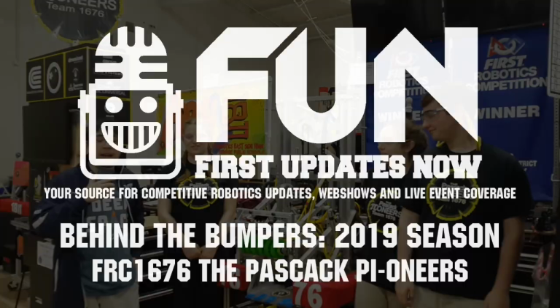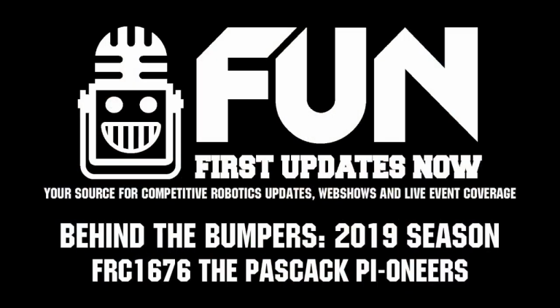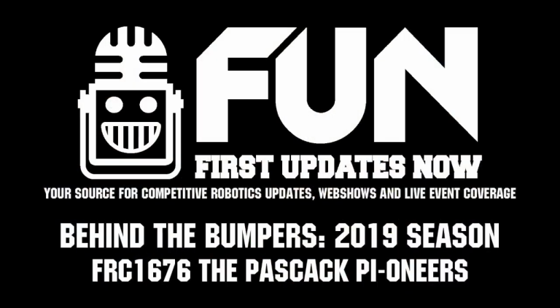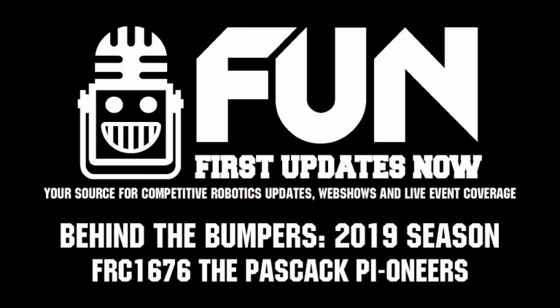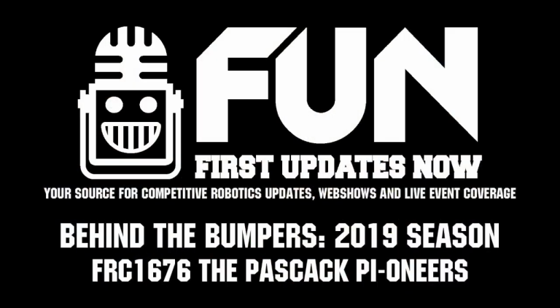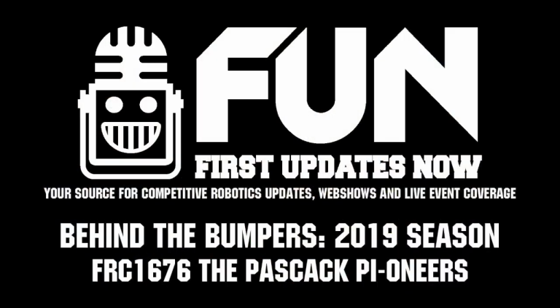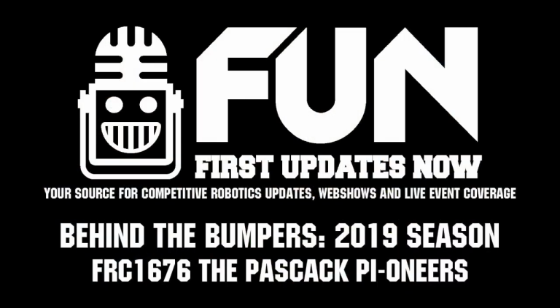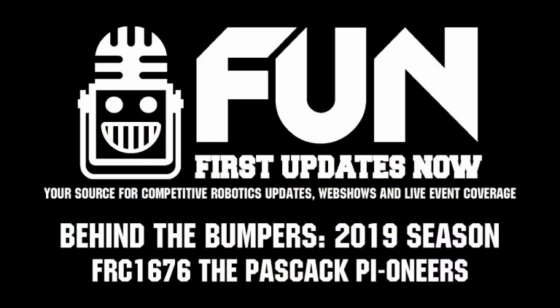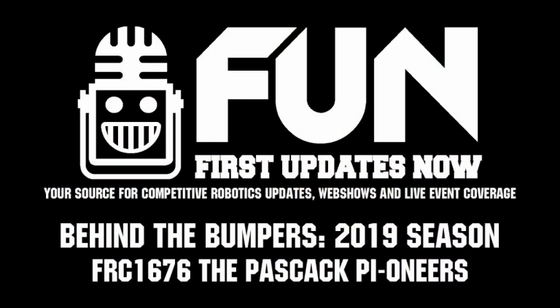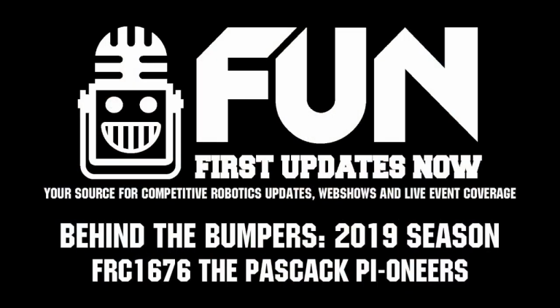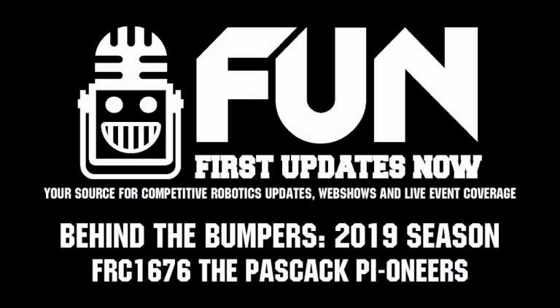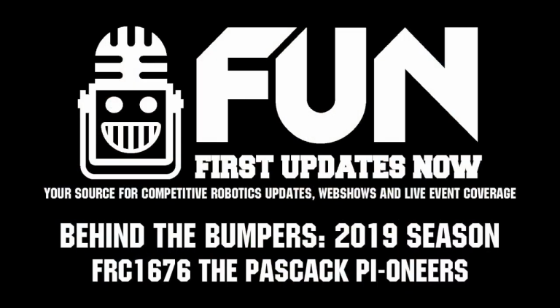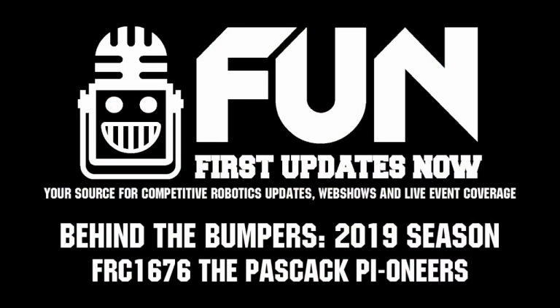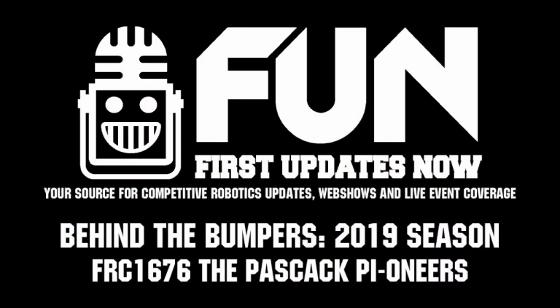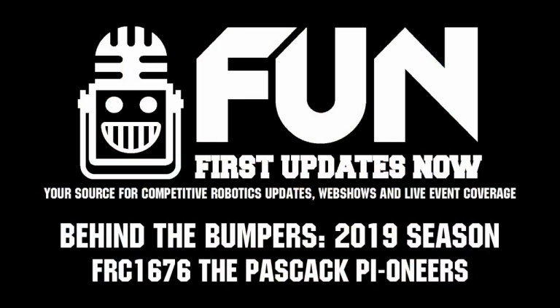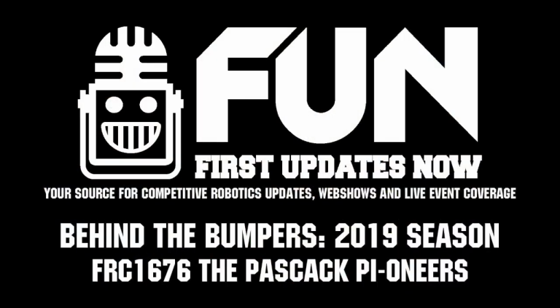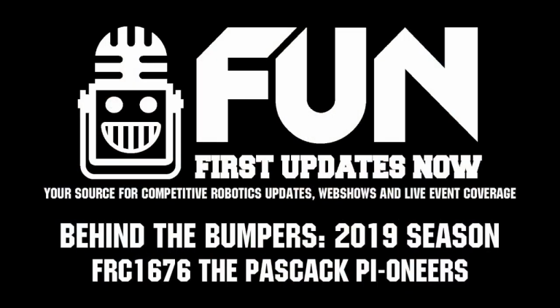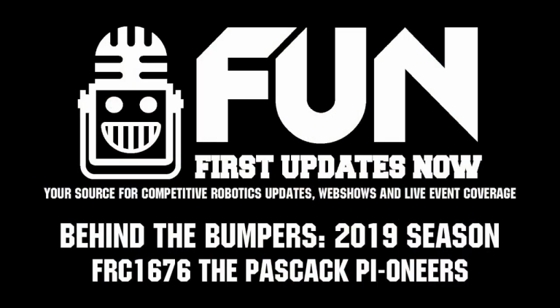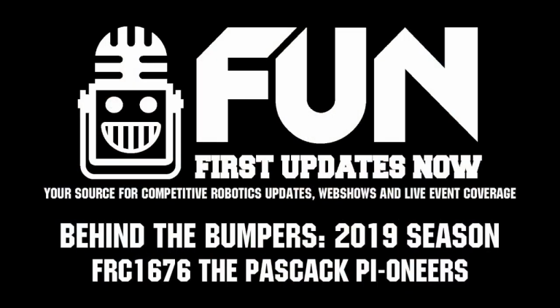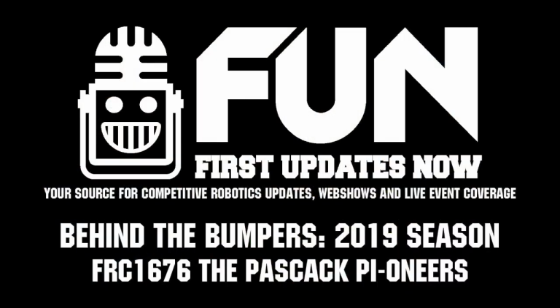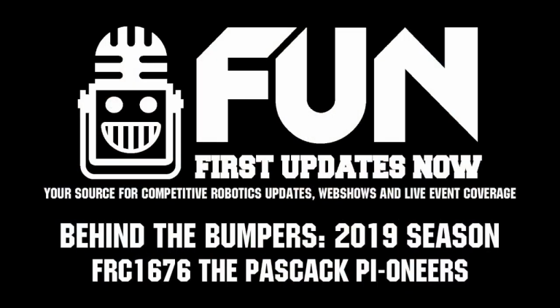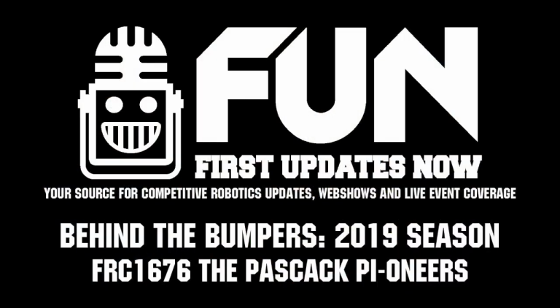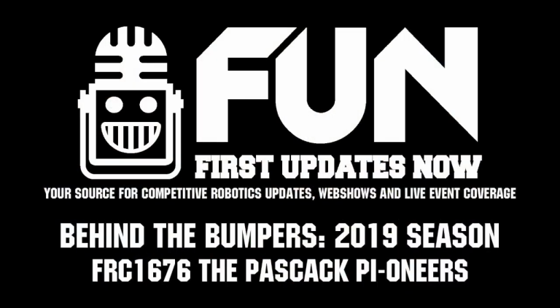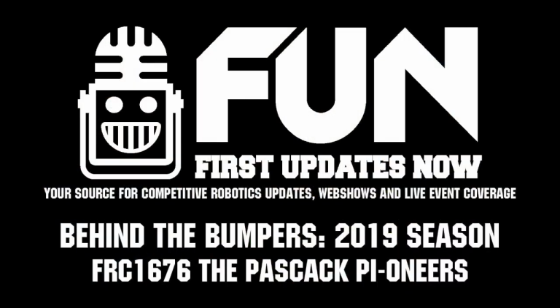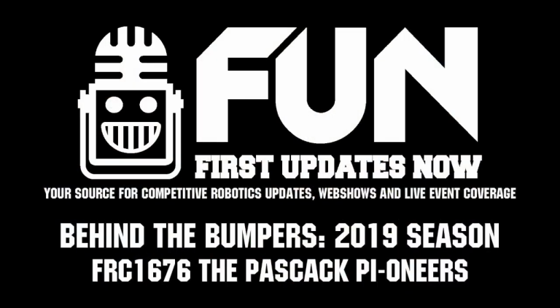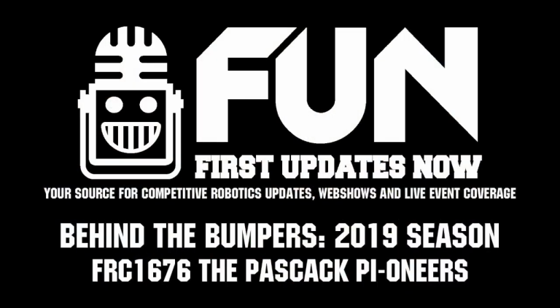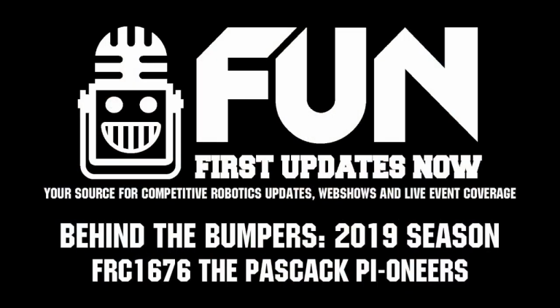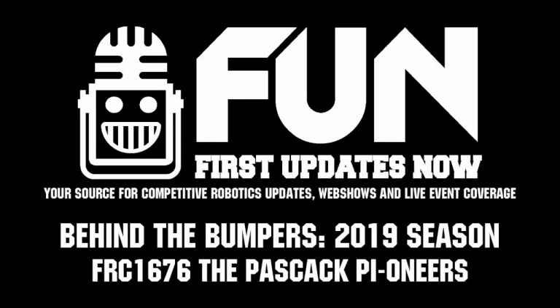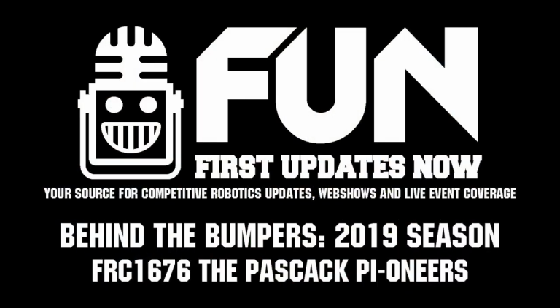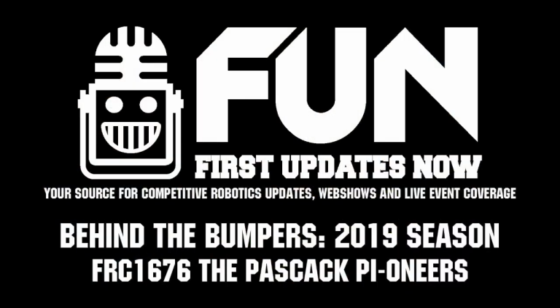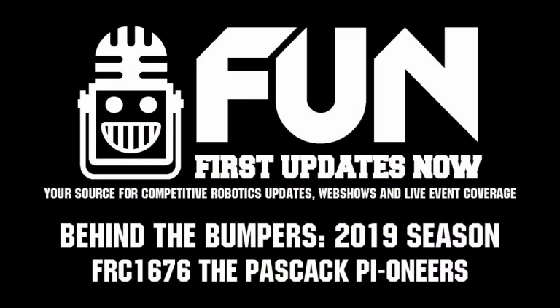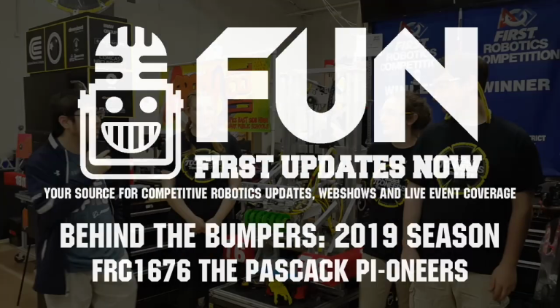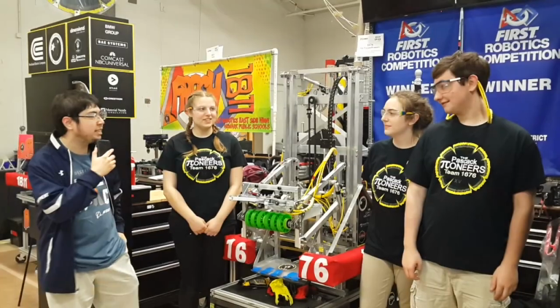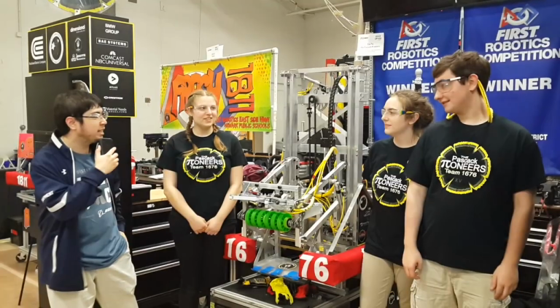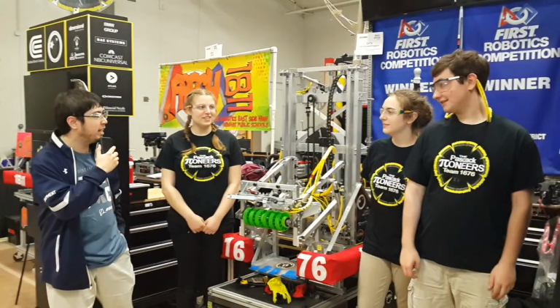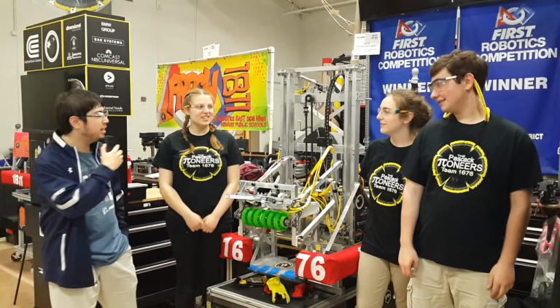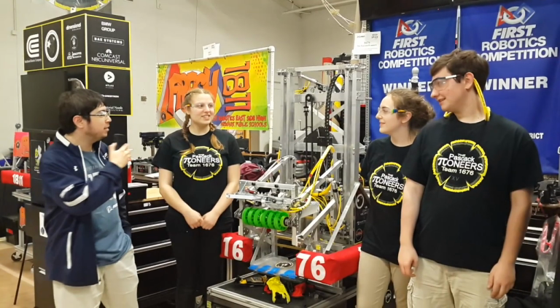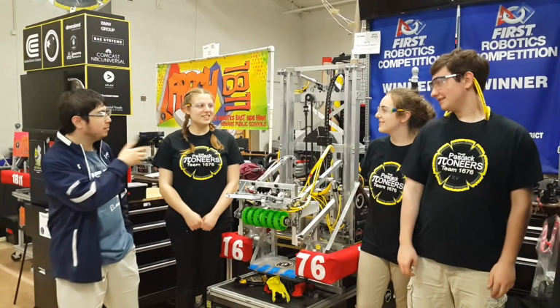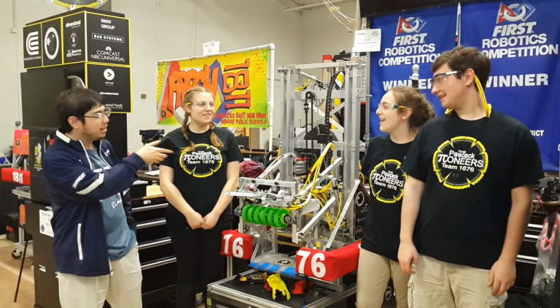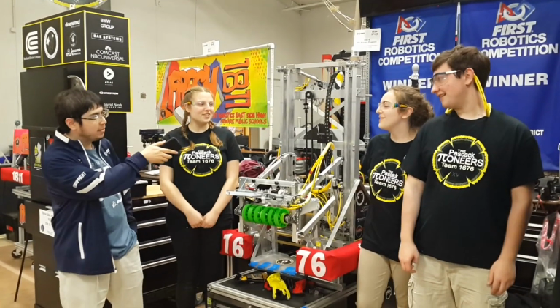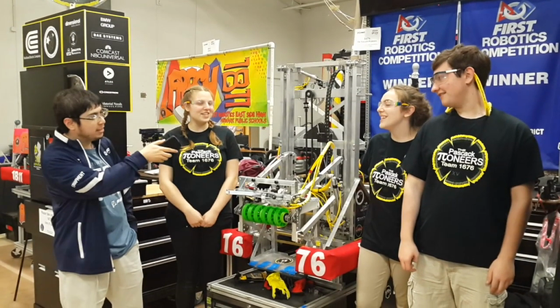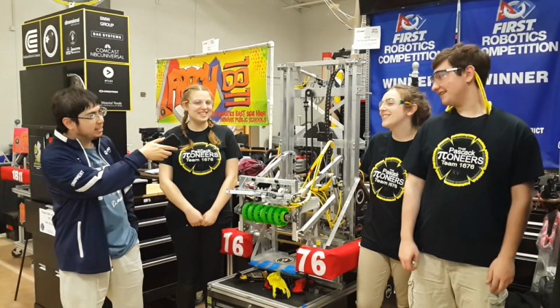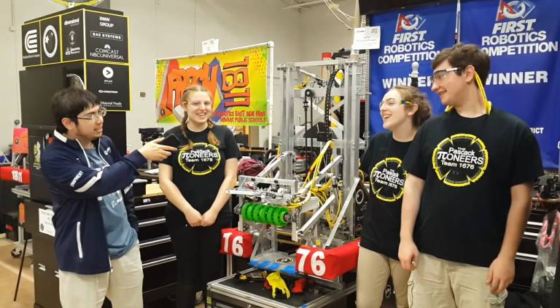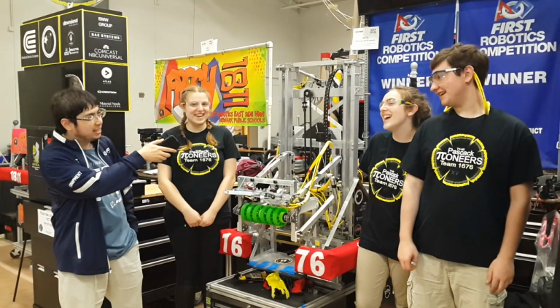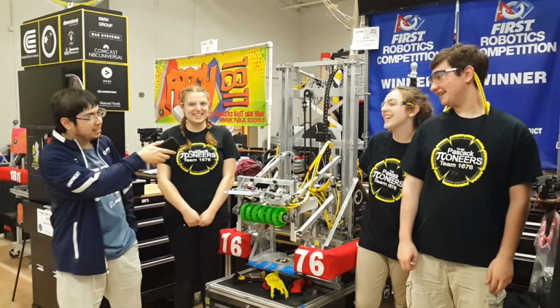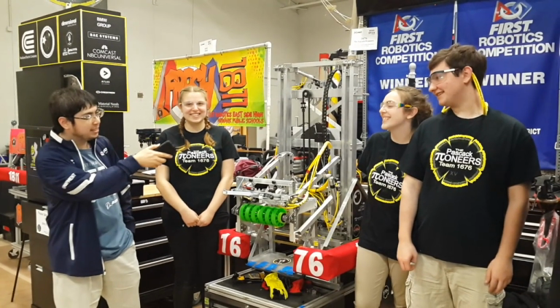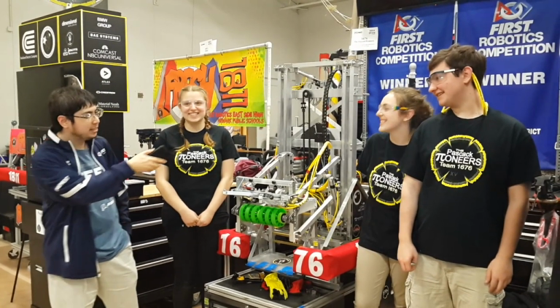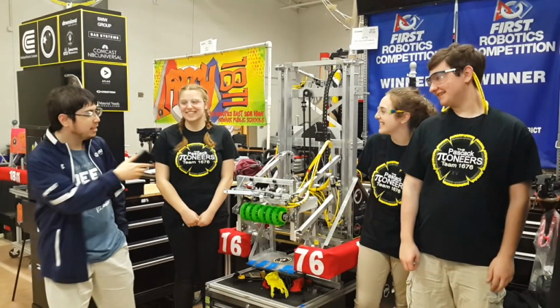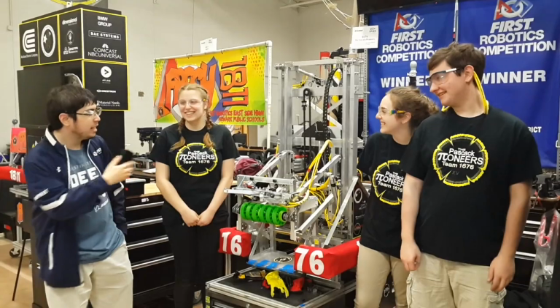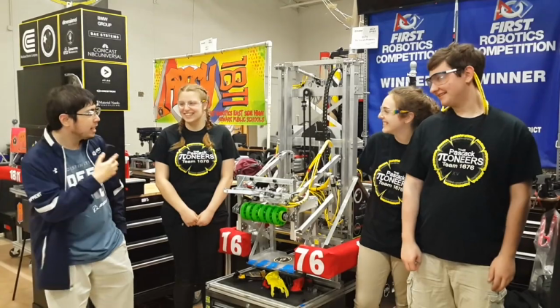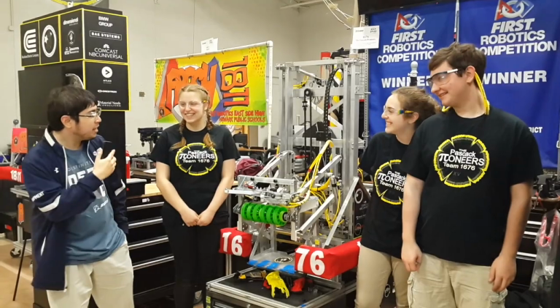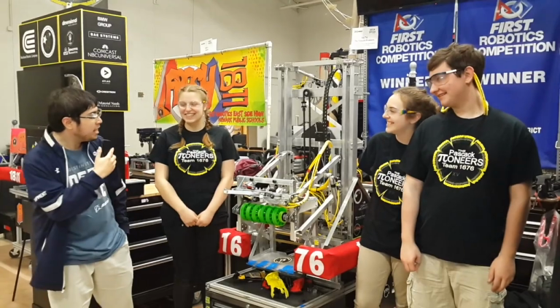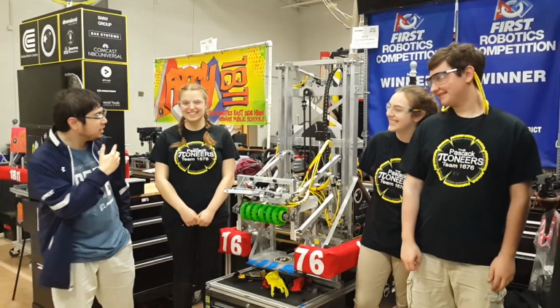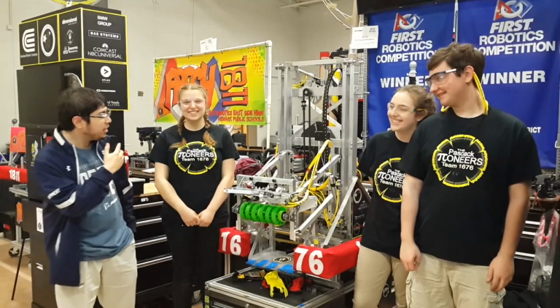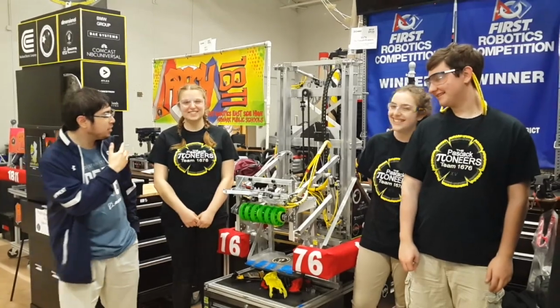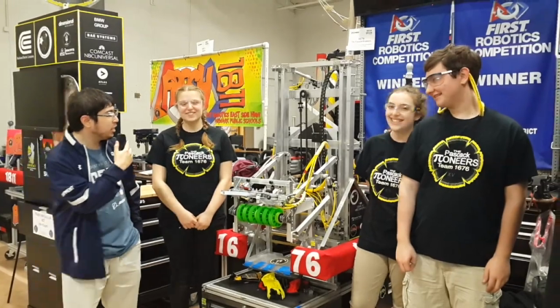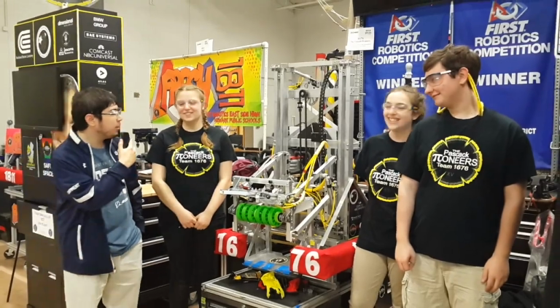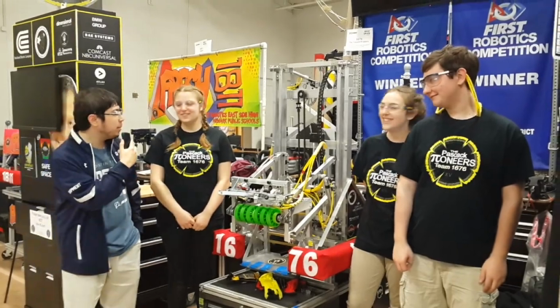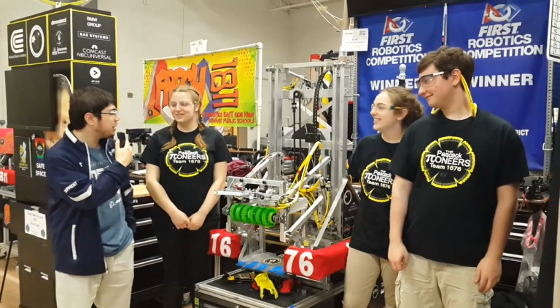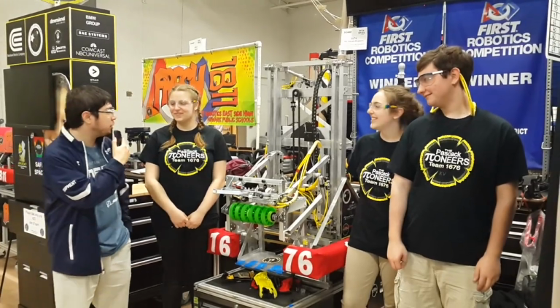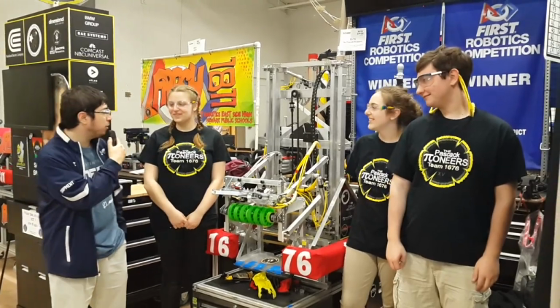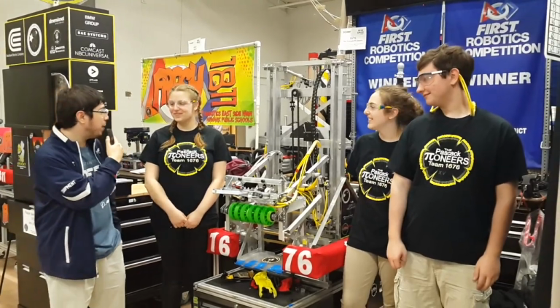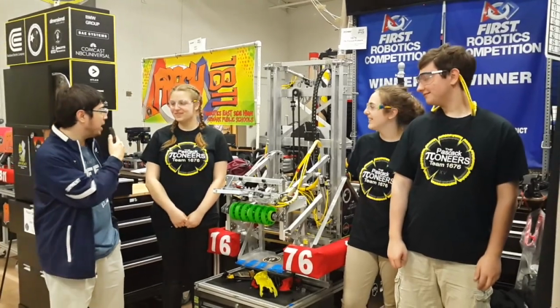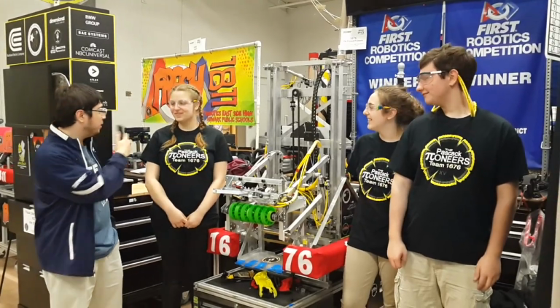Hi, I'm here at the Montgomery District with Sarah, Ava, and Michael with Team 1676. Can you guys tell us a little bit about your robot?